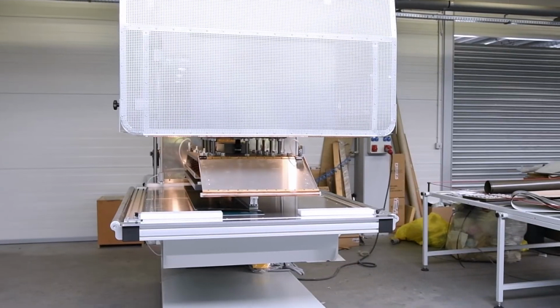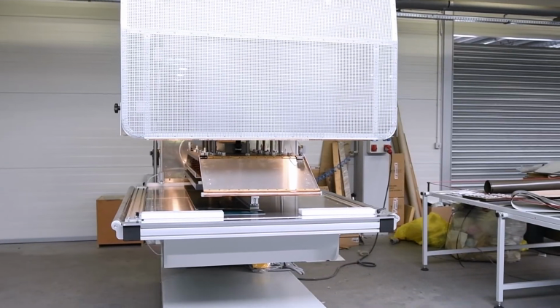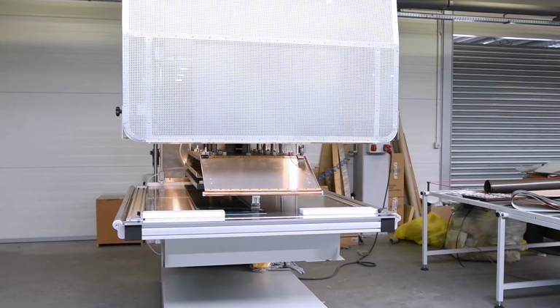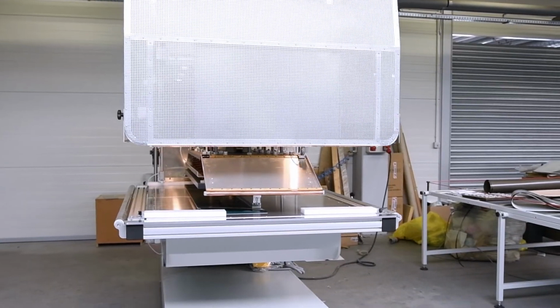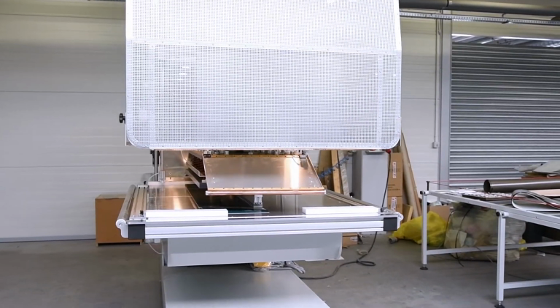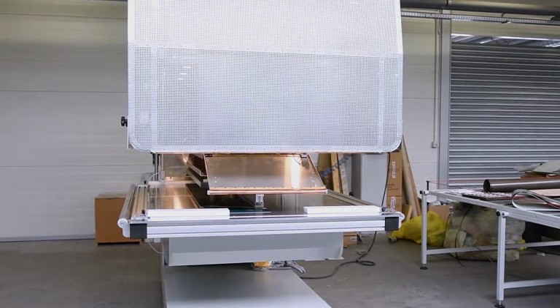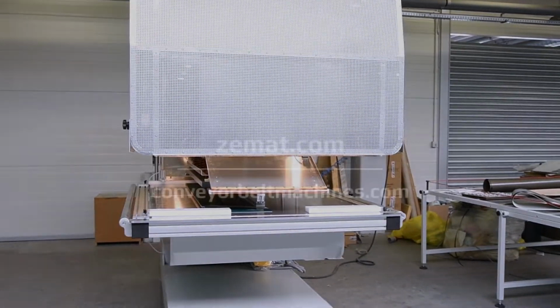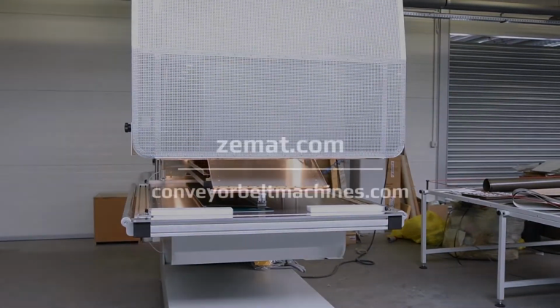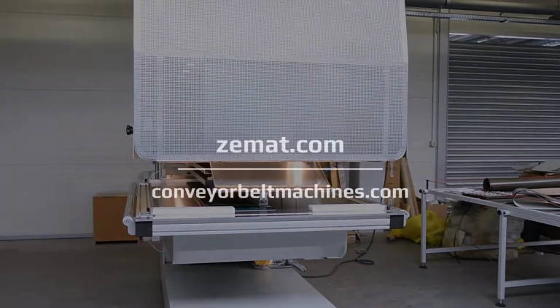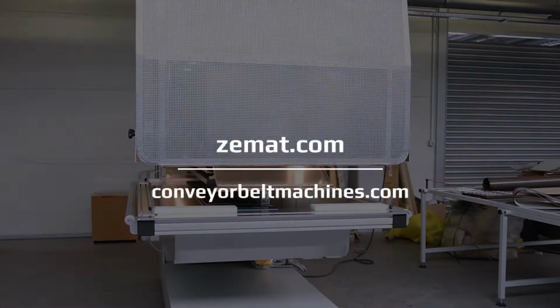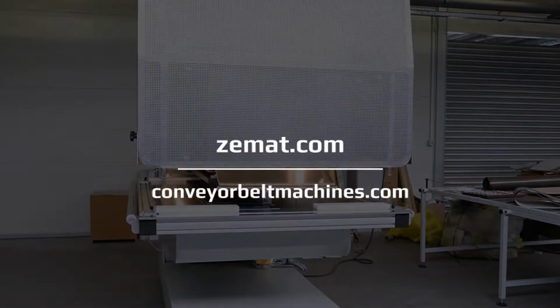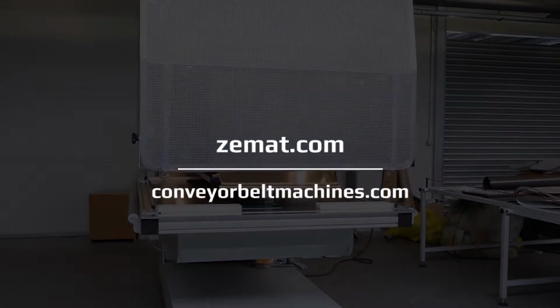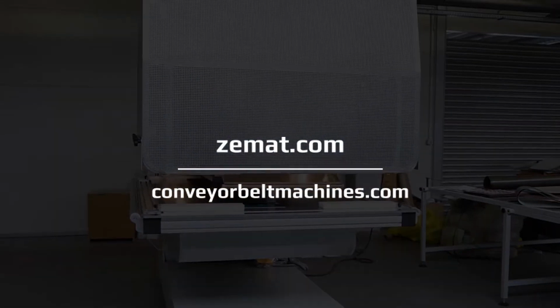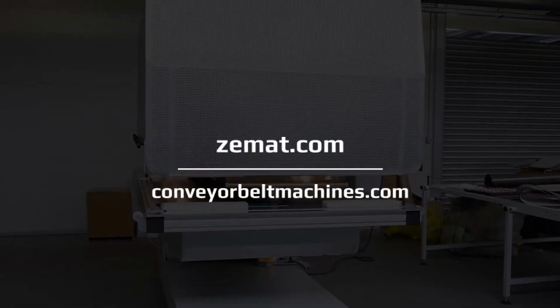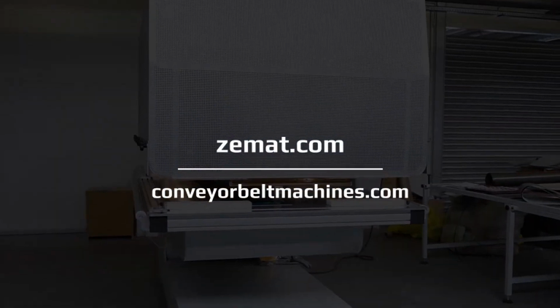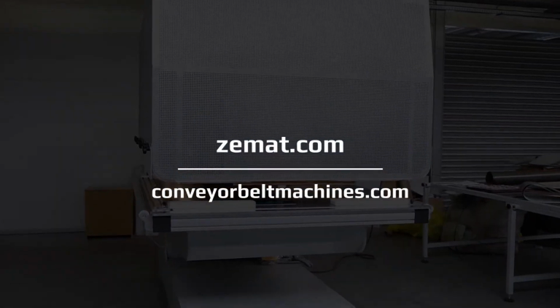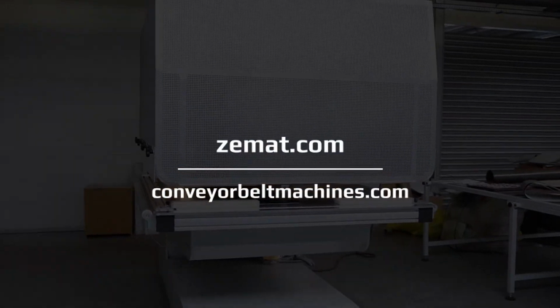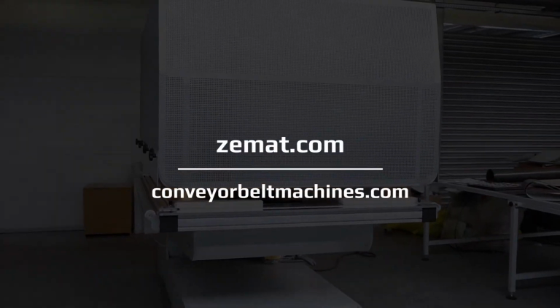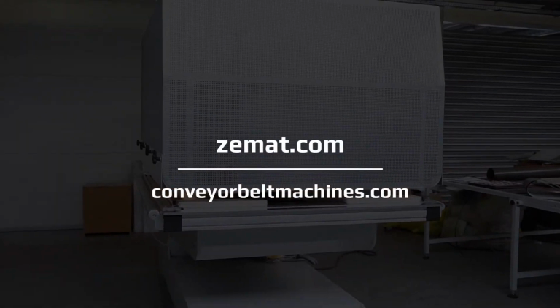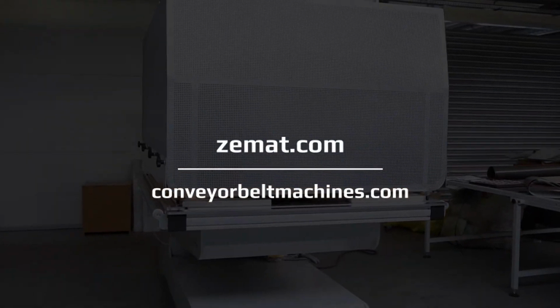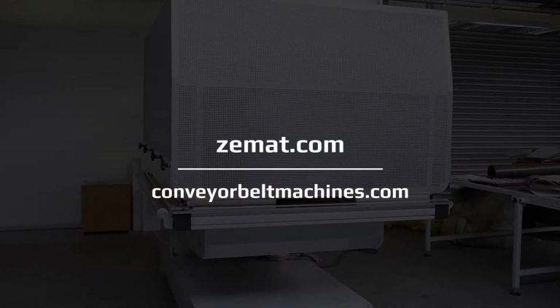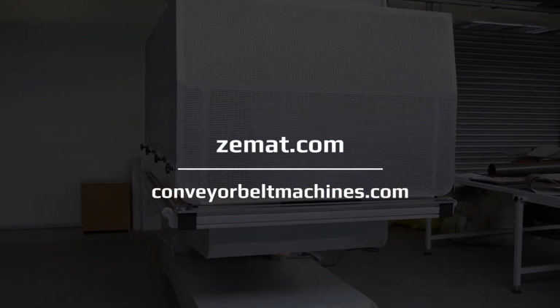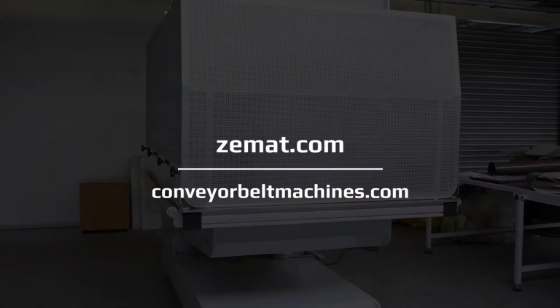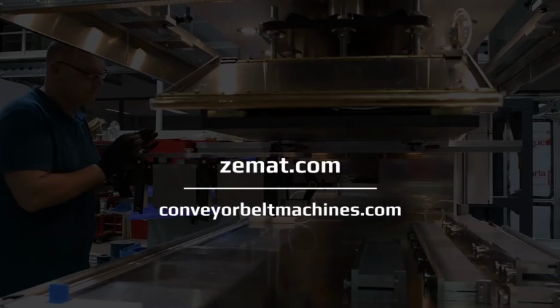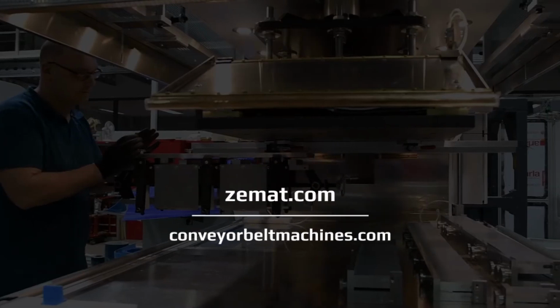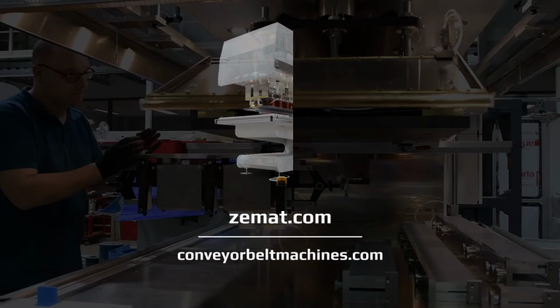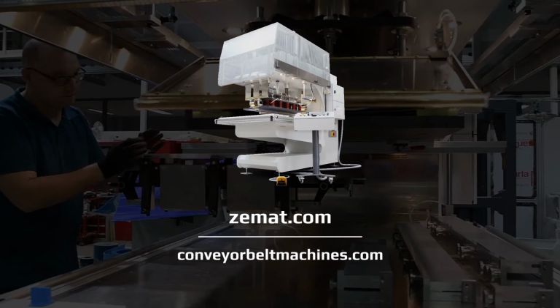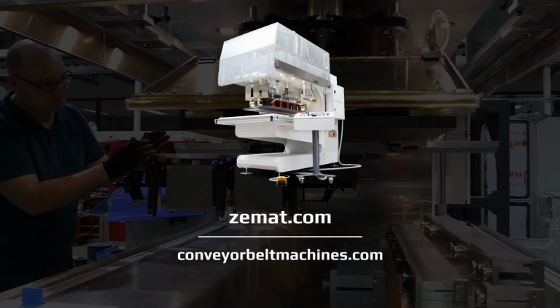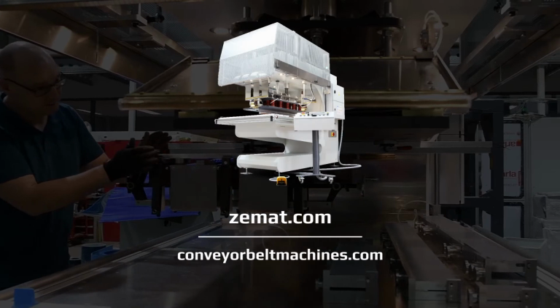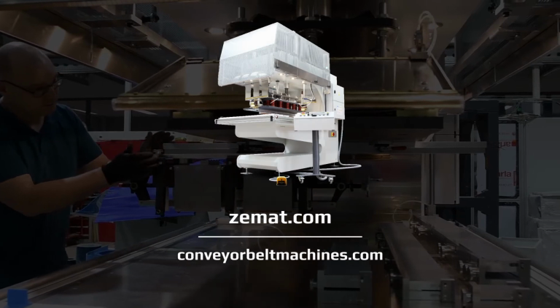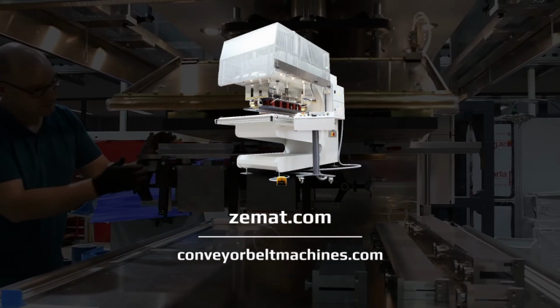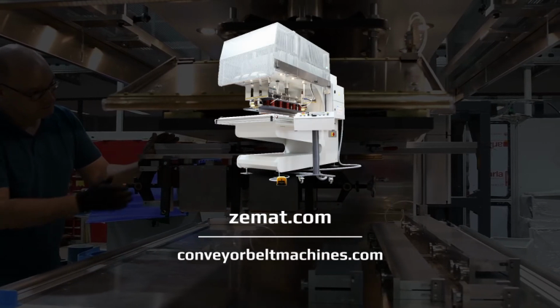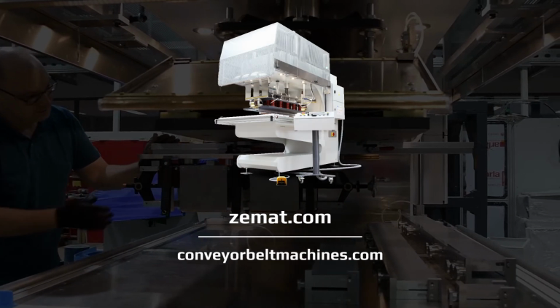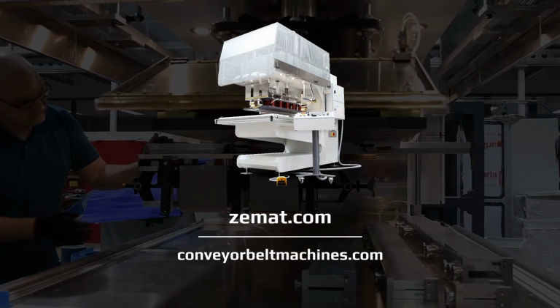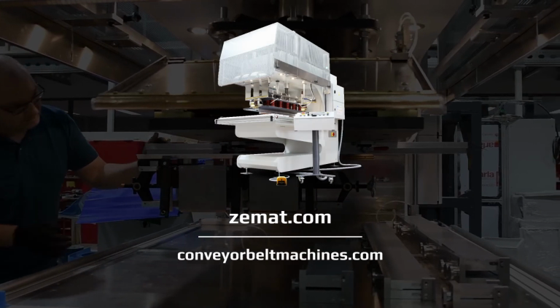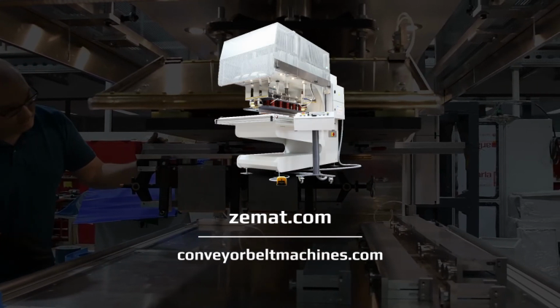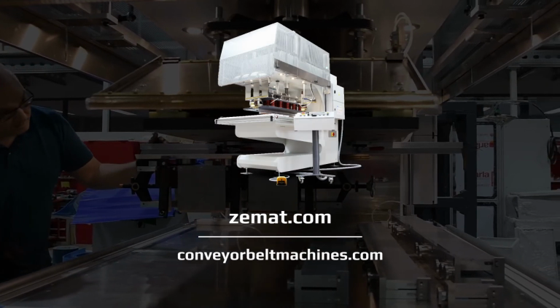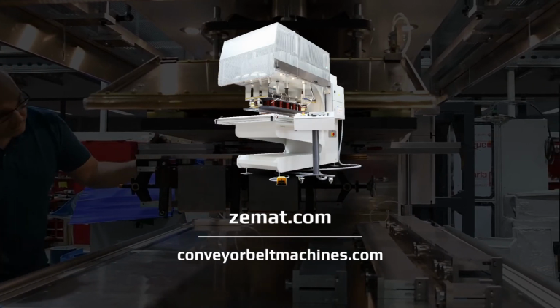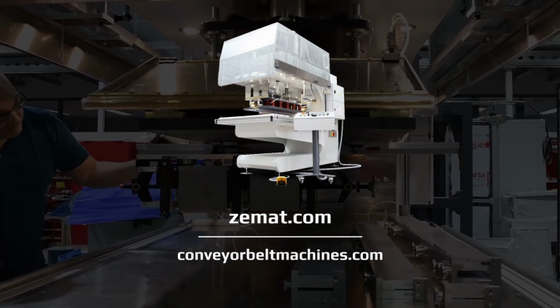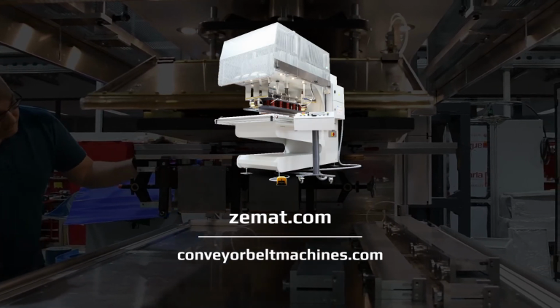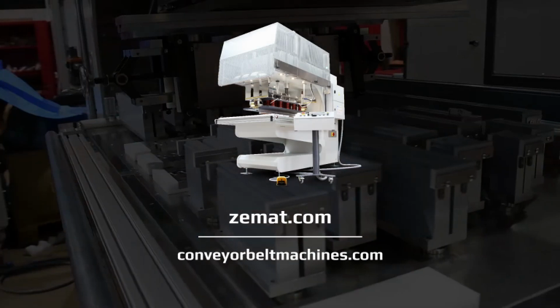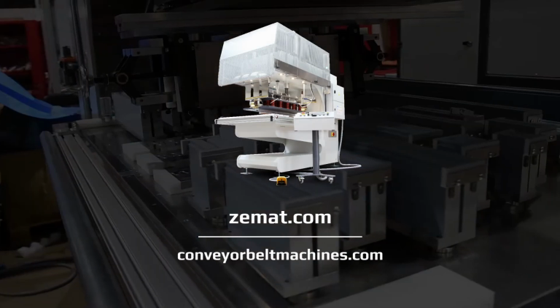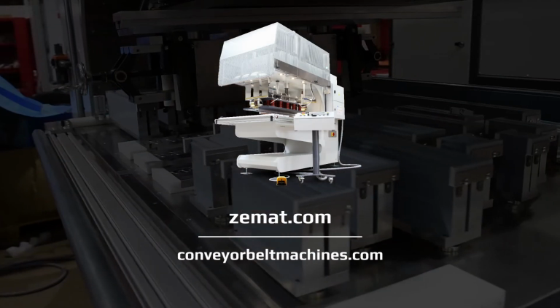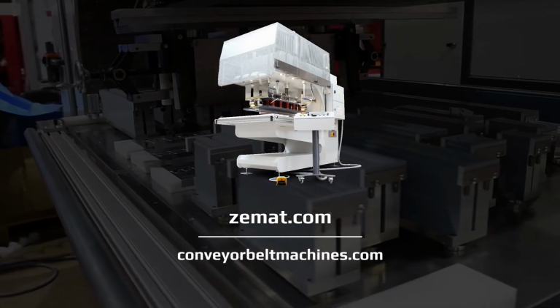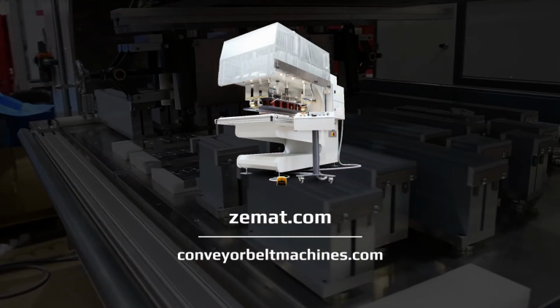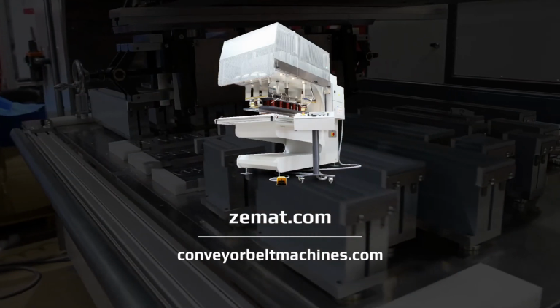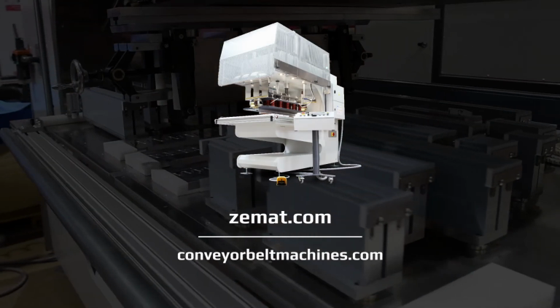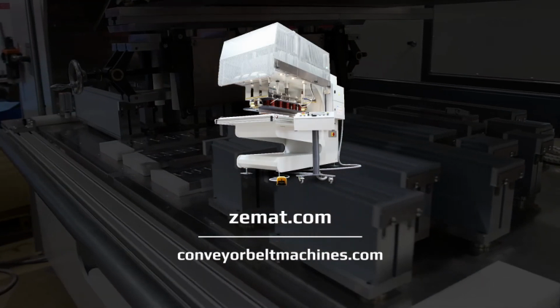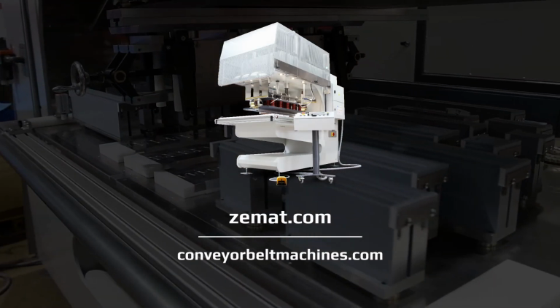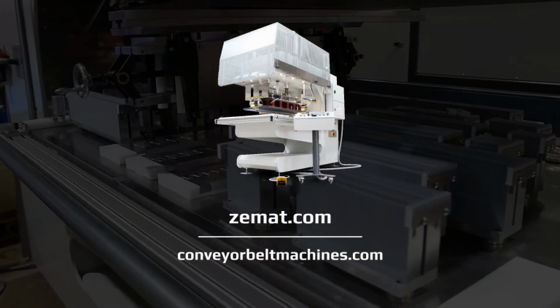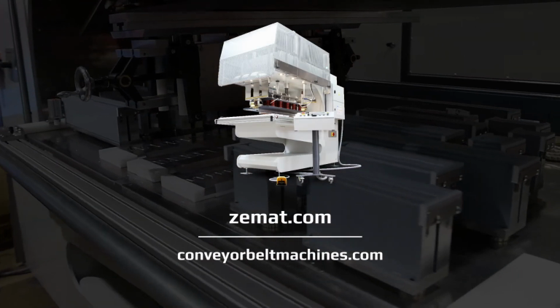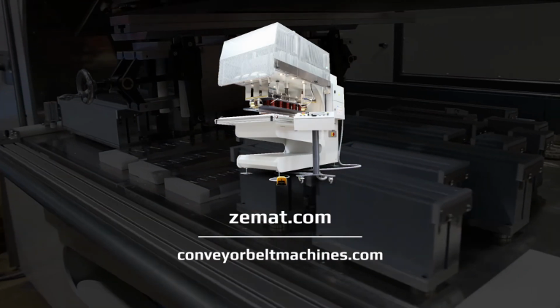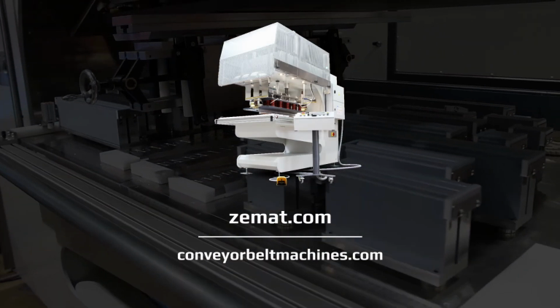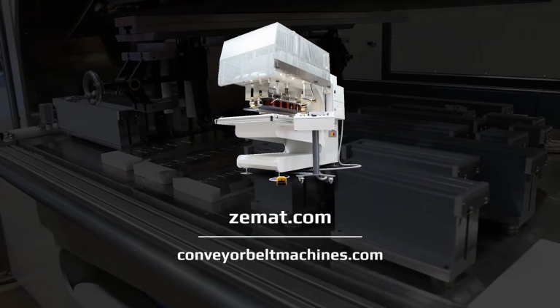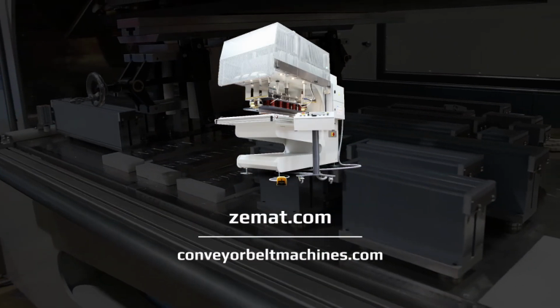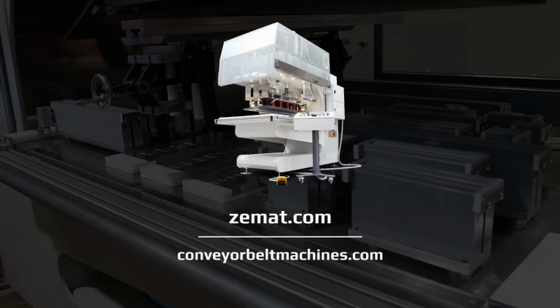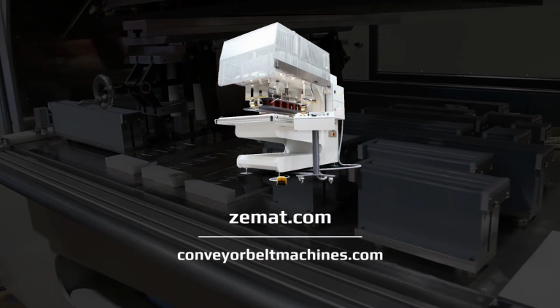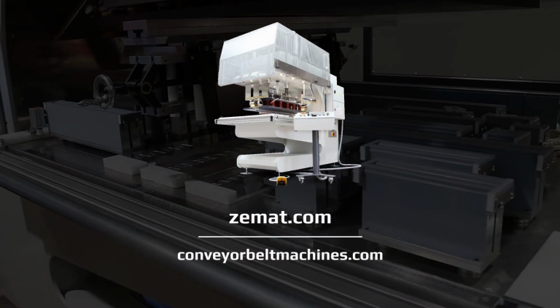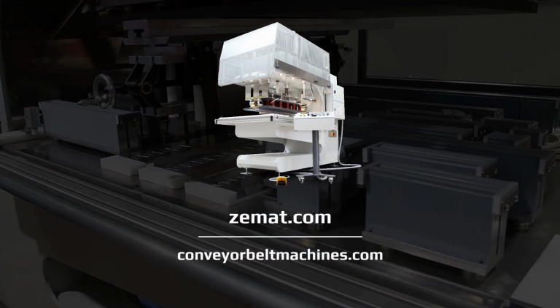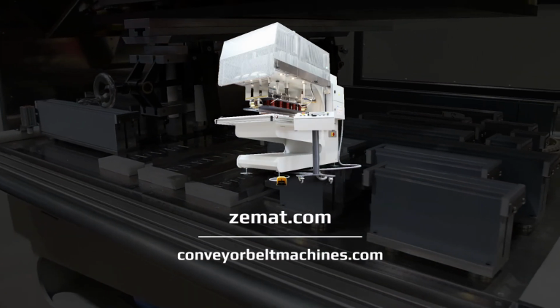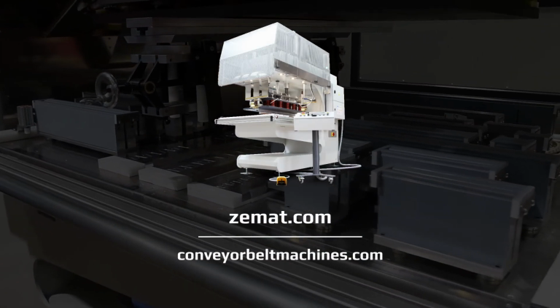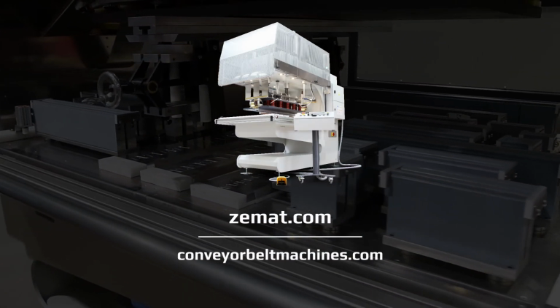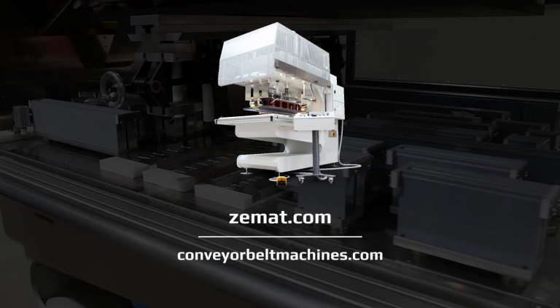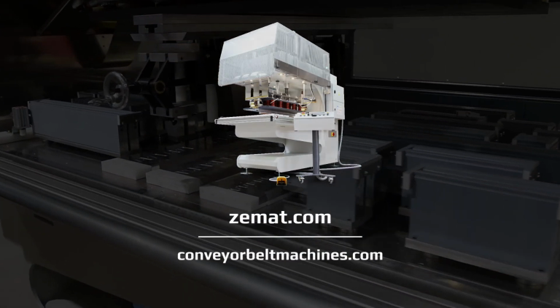Contact us for more information and a personalized offer. Standard models of Belta machines are readily available.